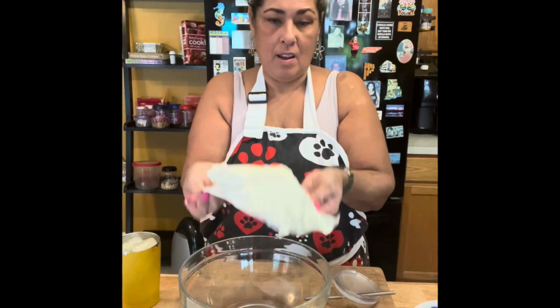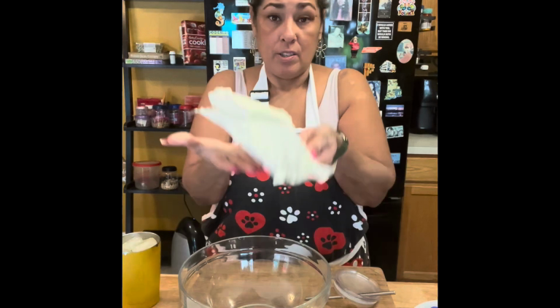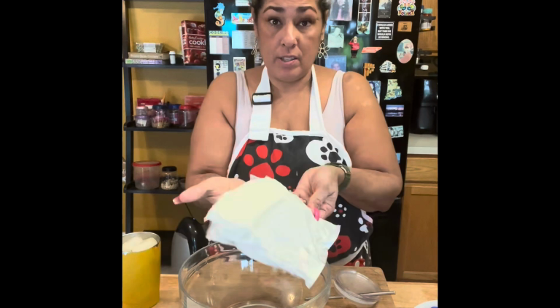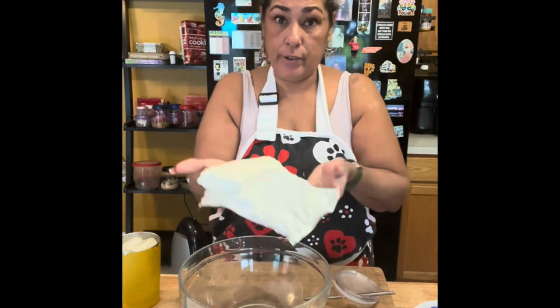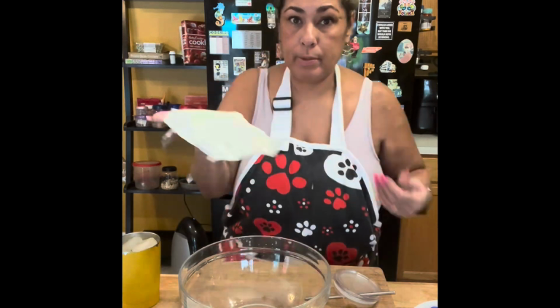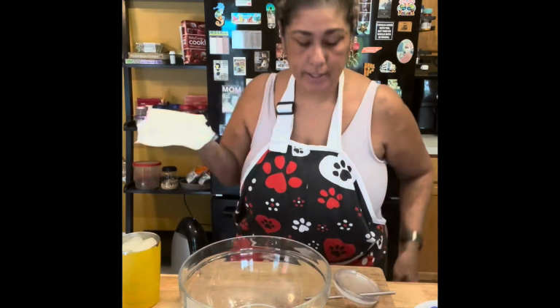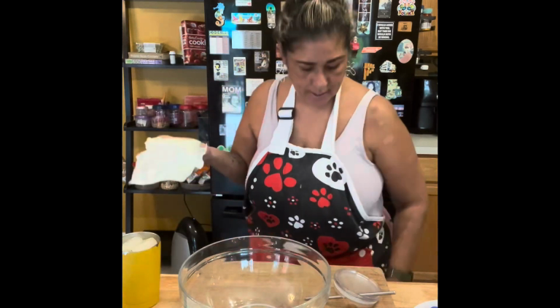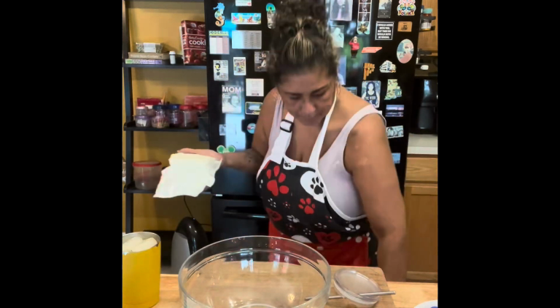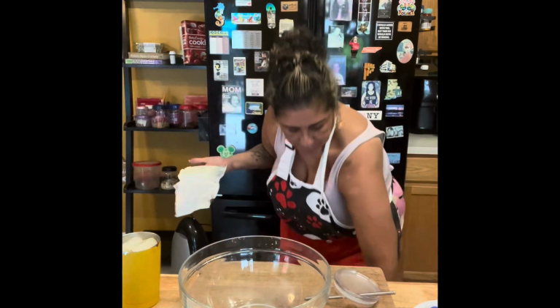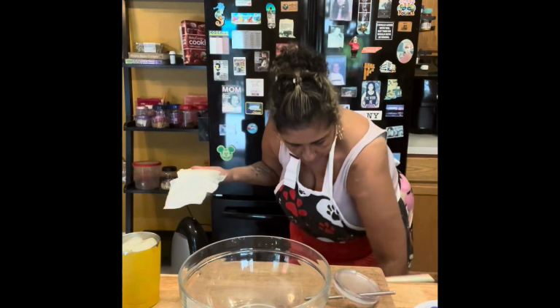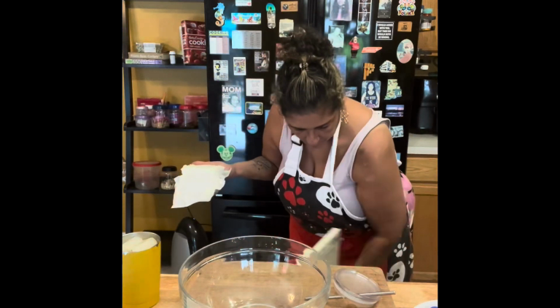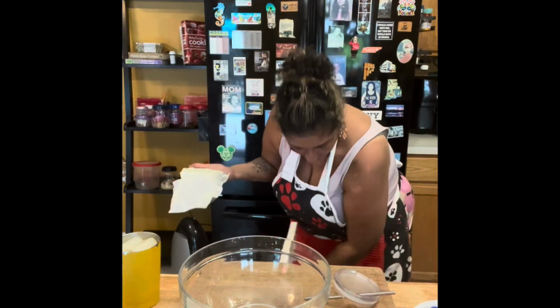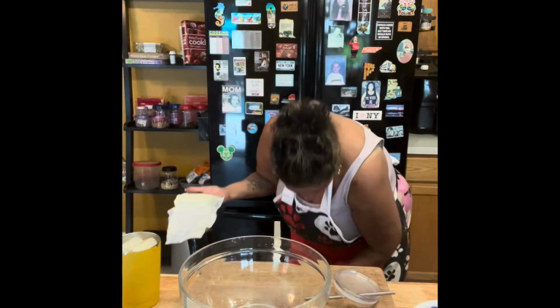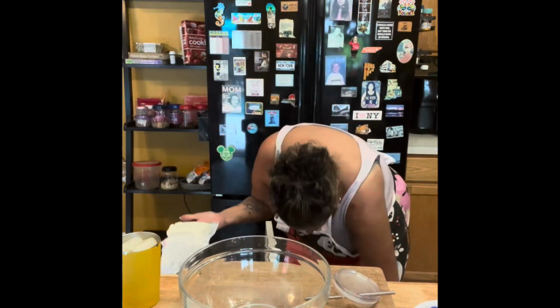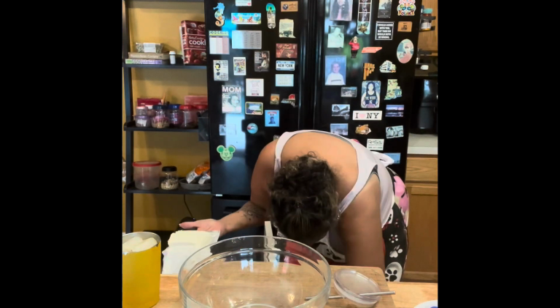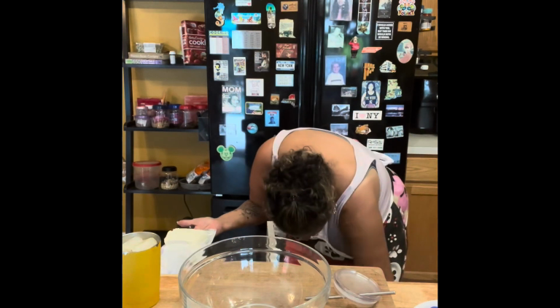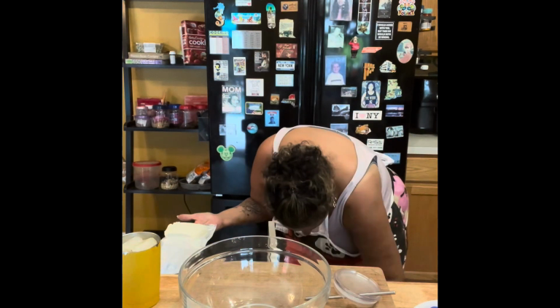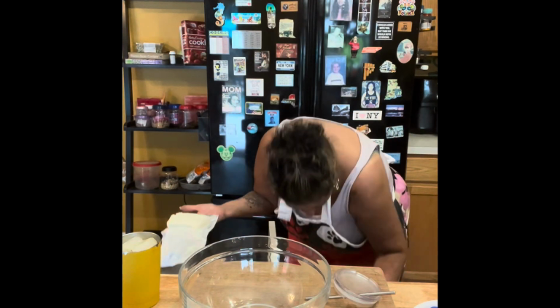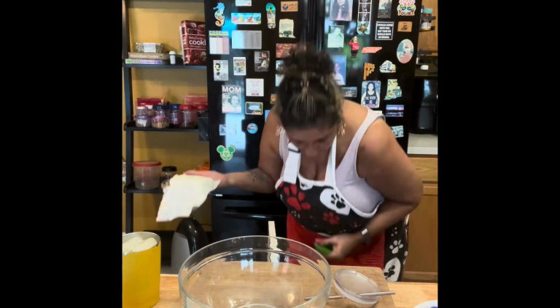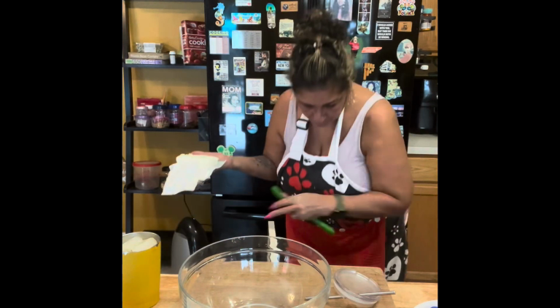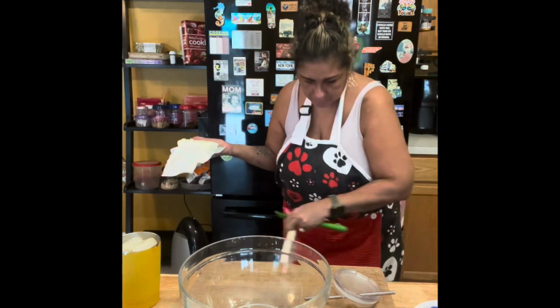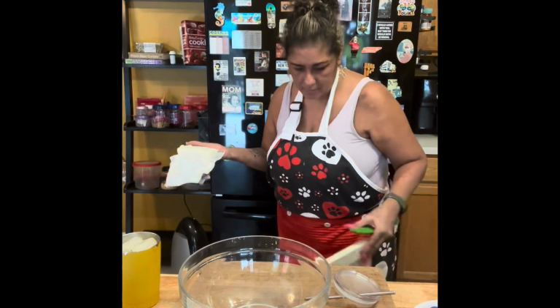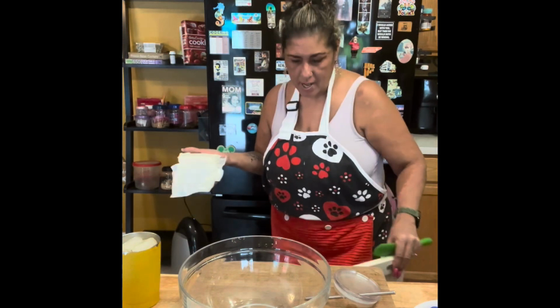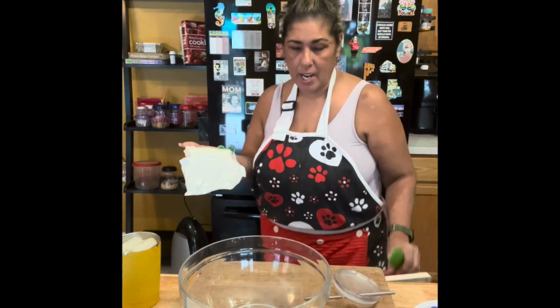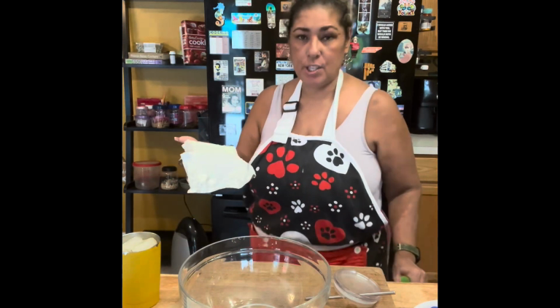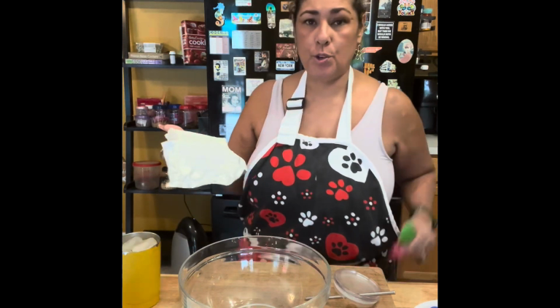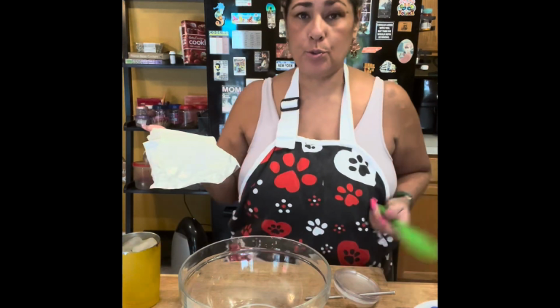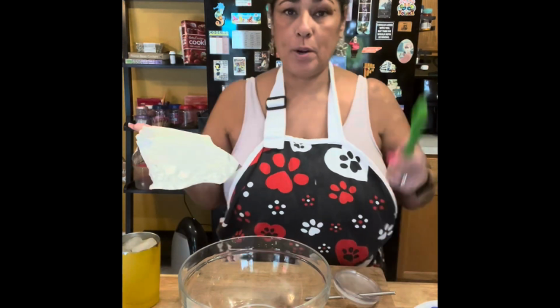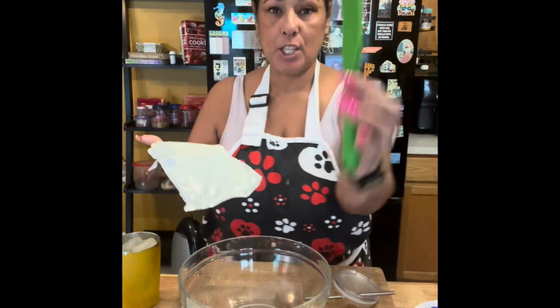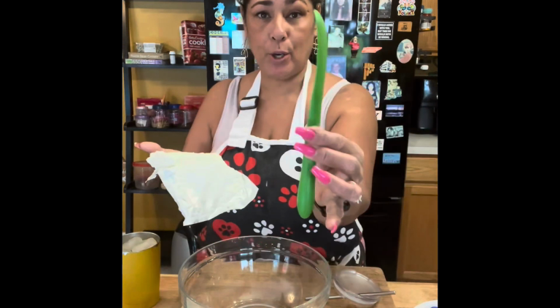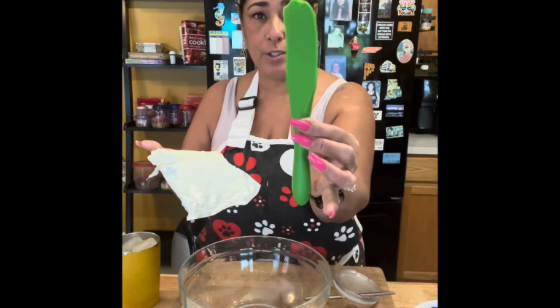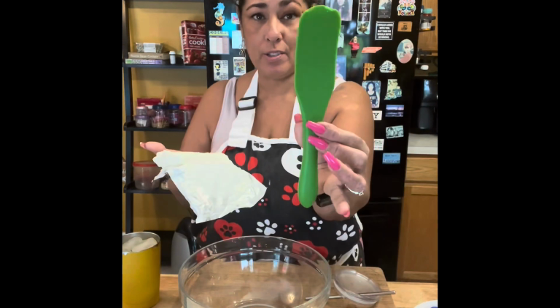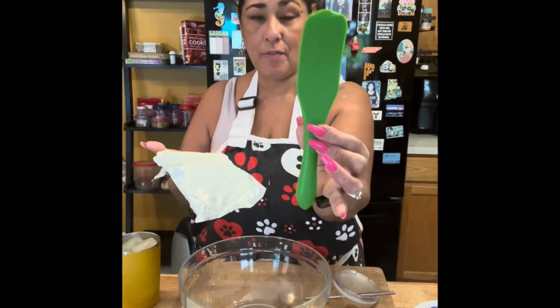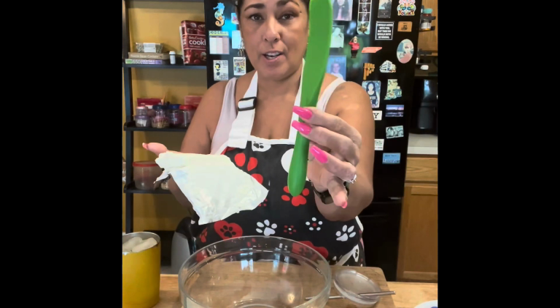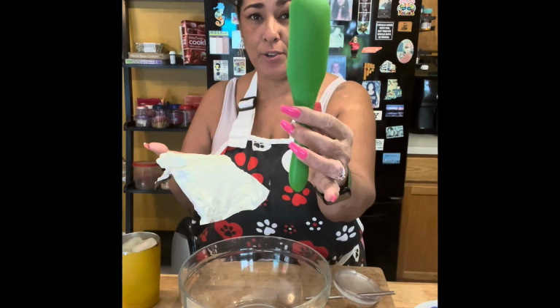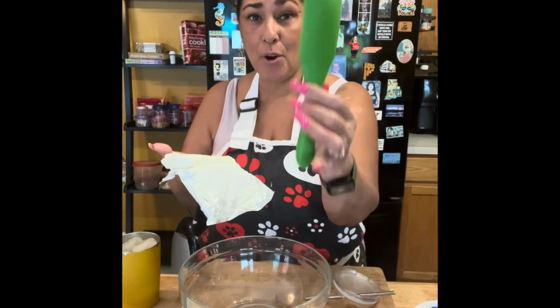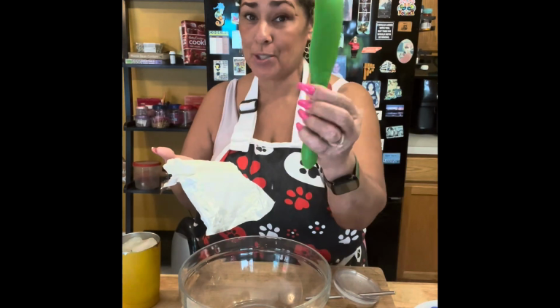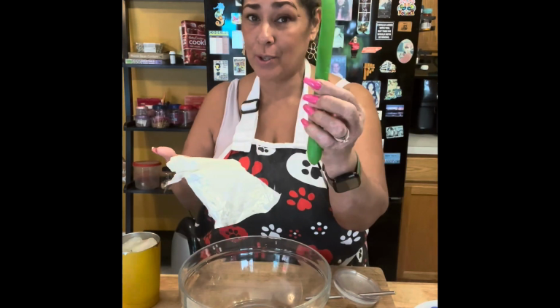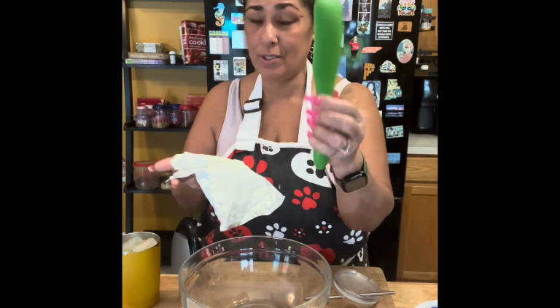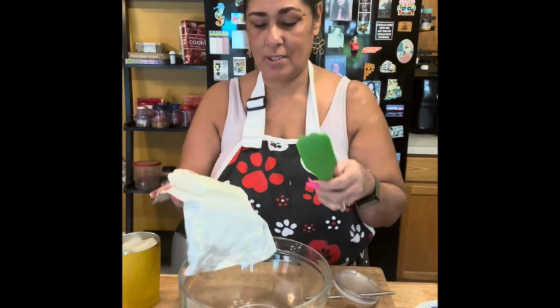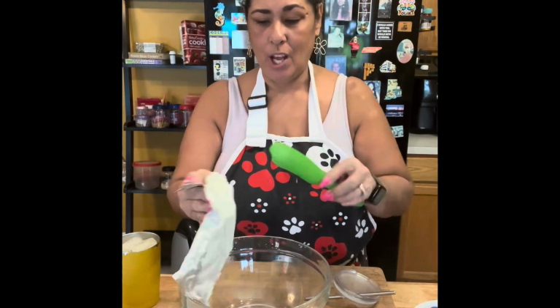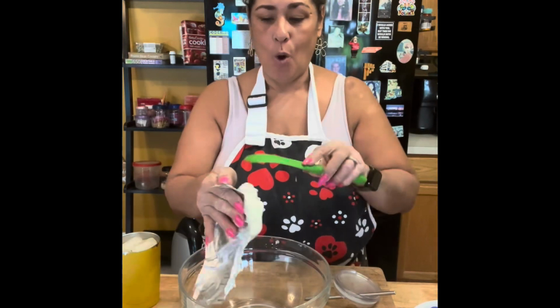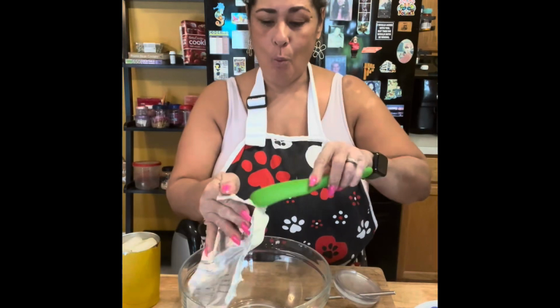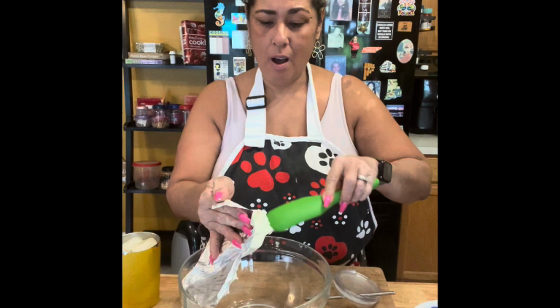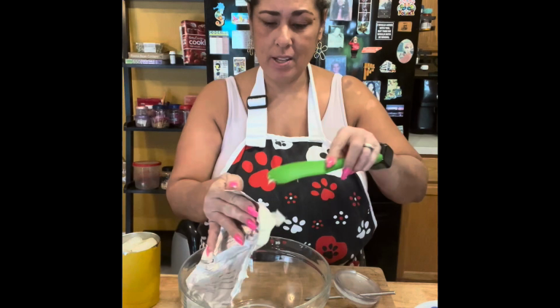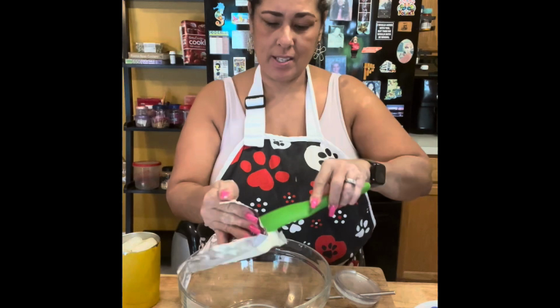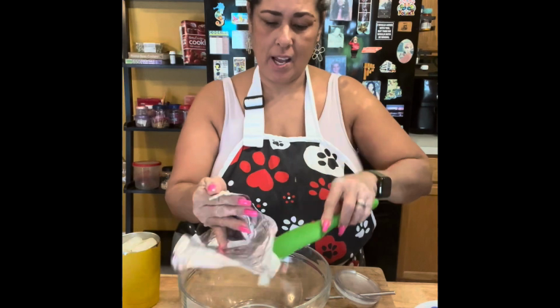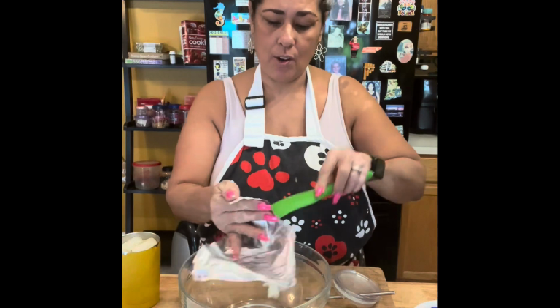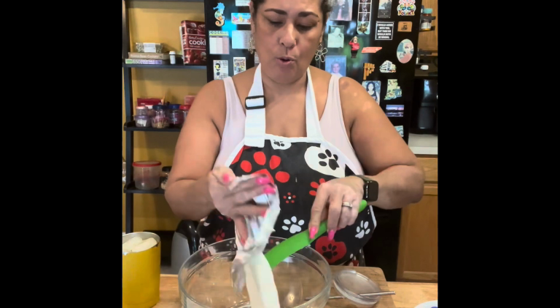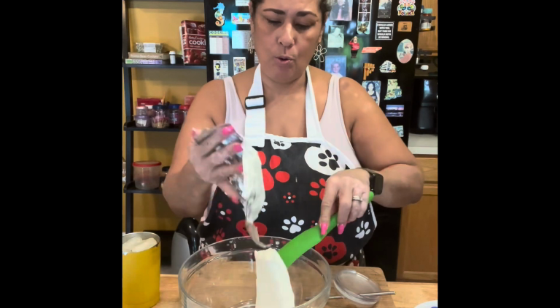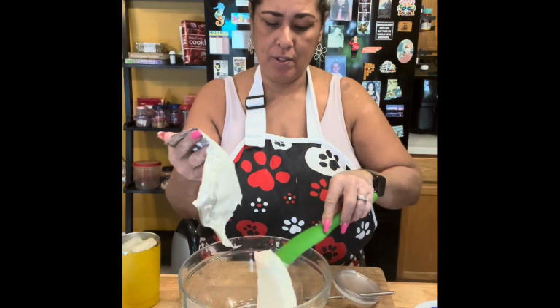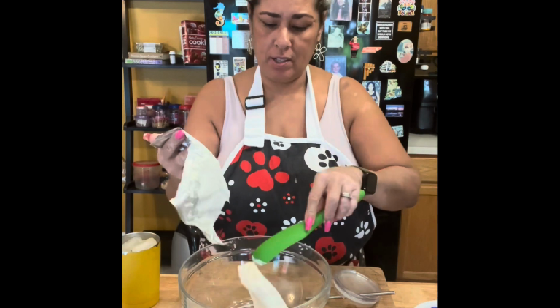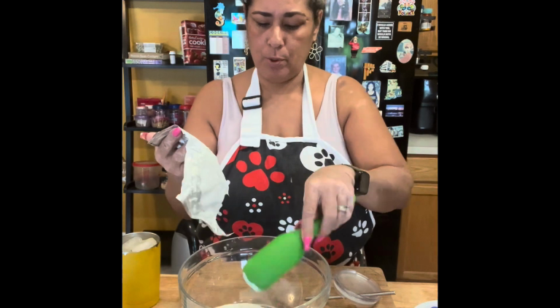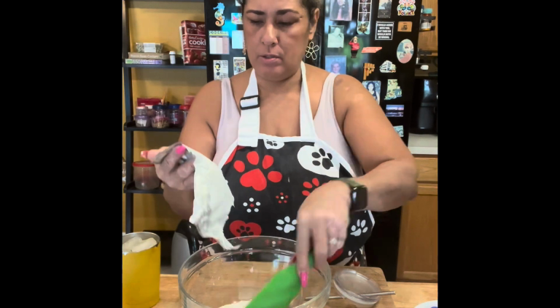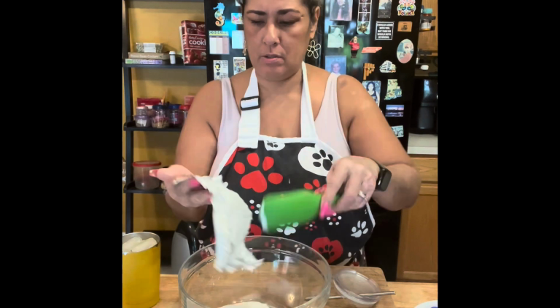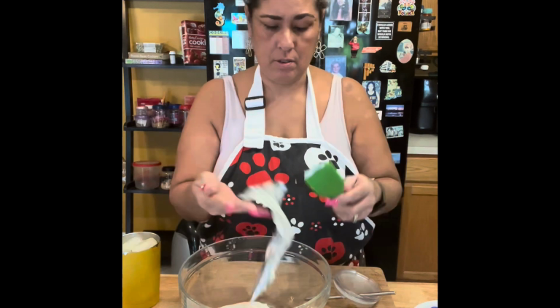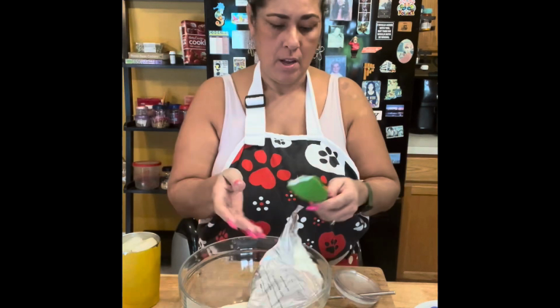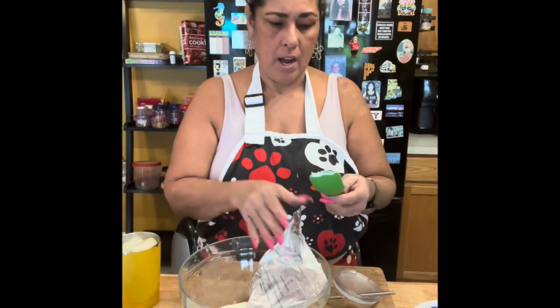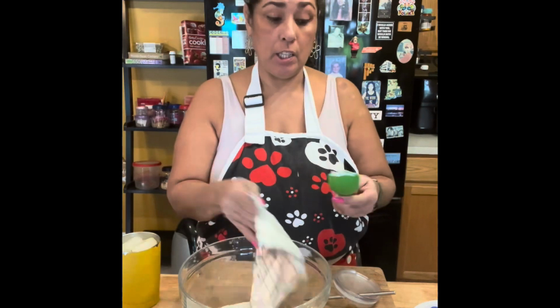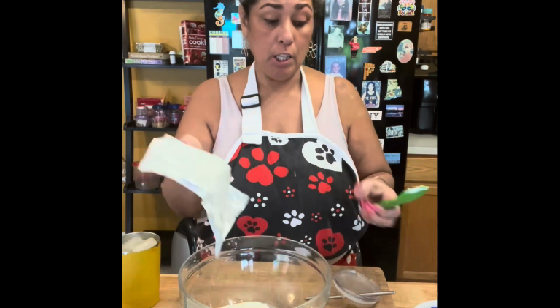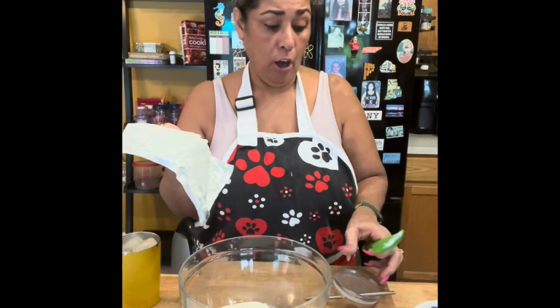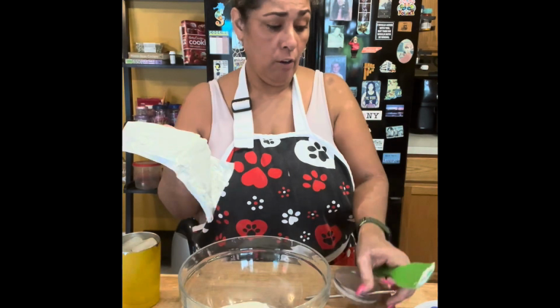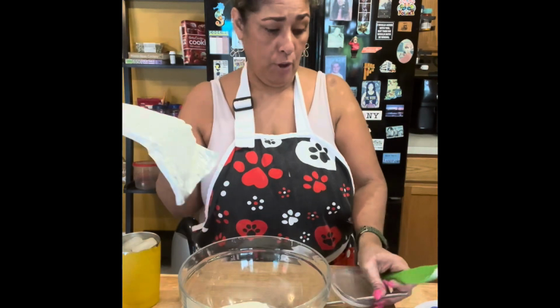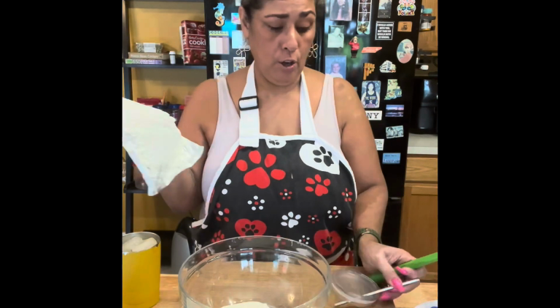Here's the cream cheese. I'm going to use one of my spurtles. If you guys don't know about spurtles, I got a whole set of them — I love them.